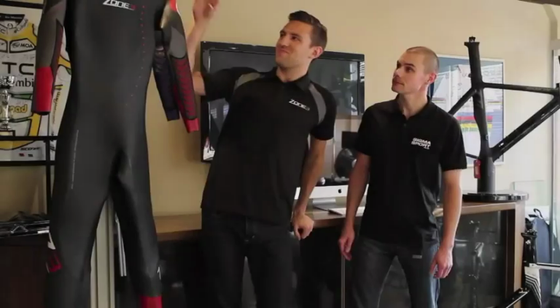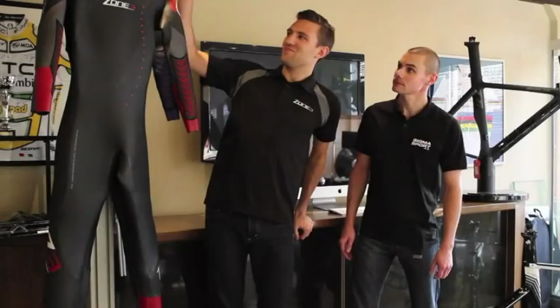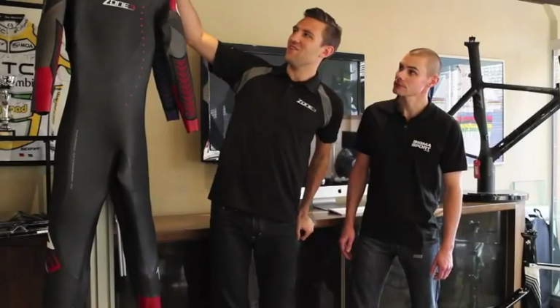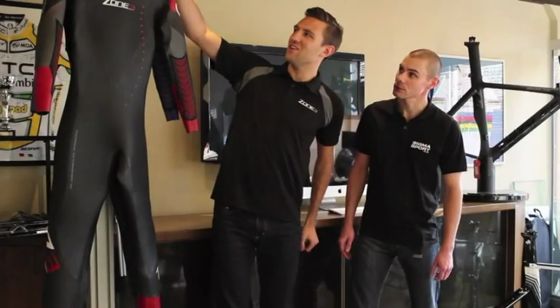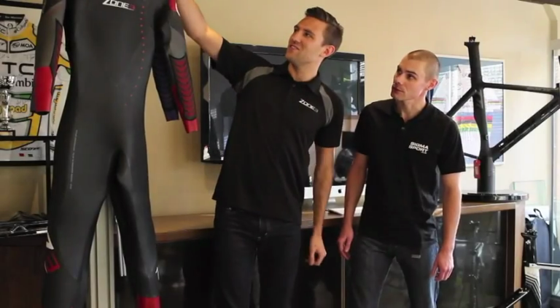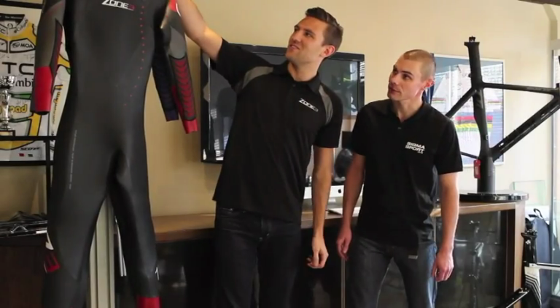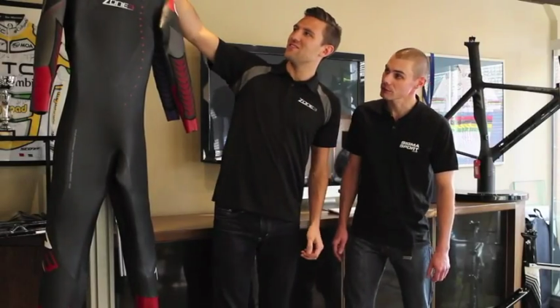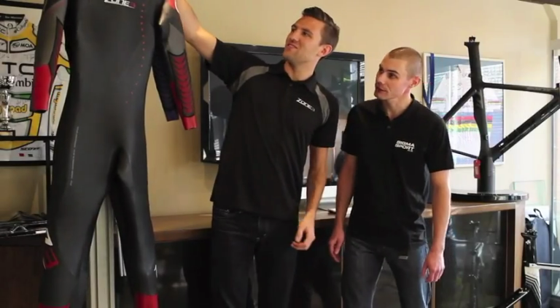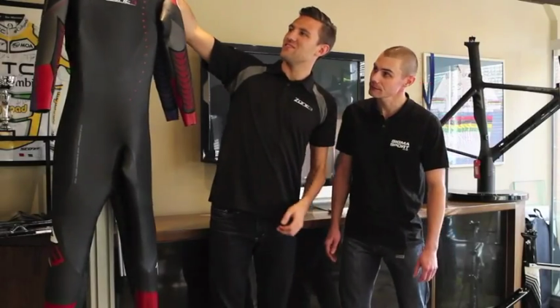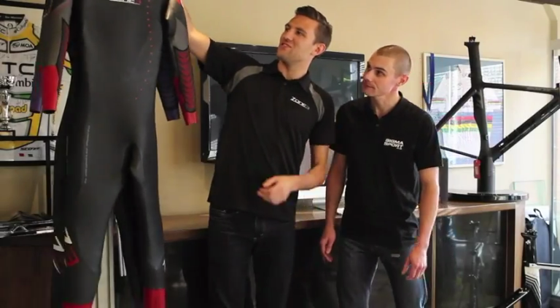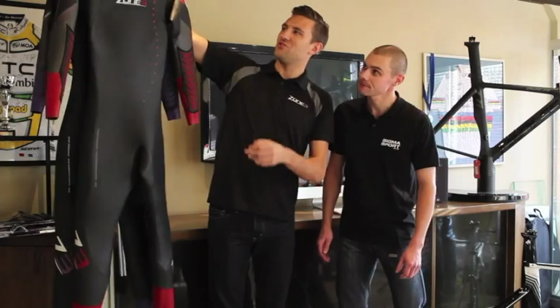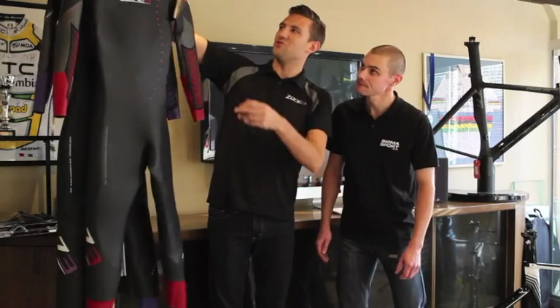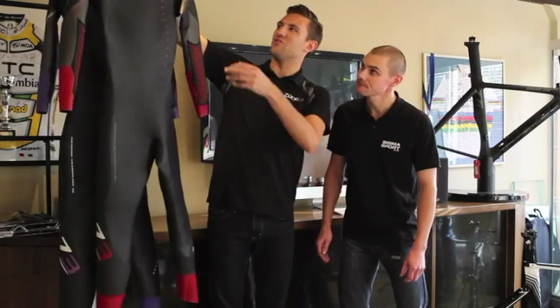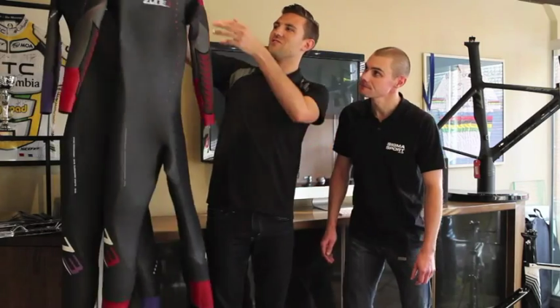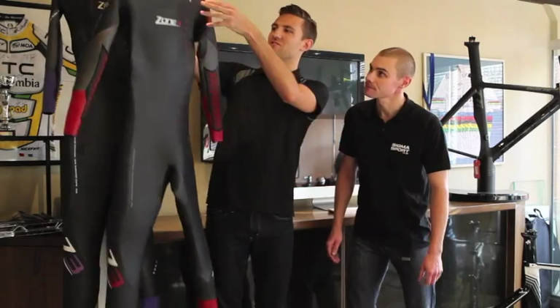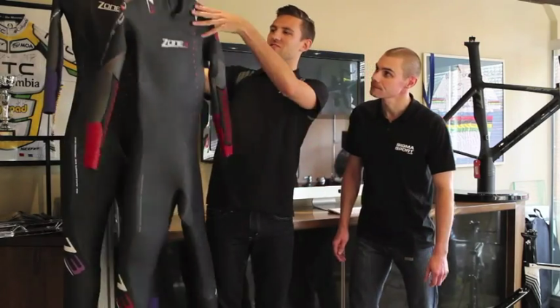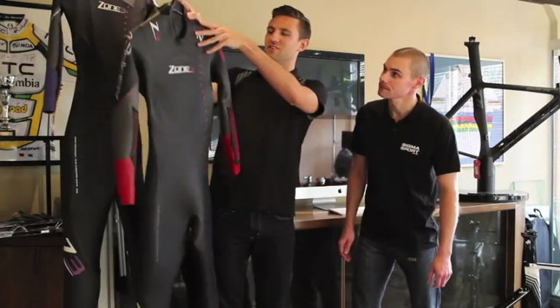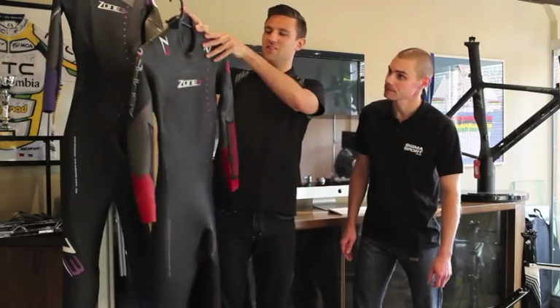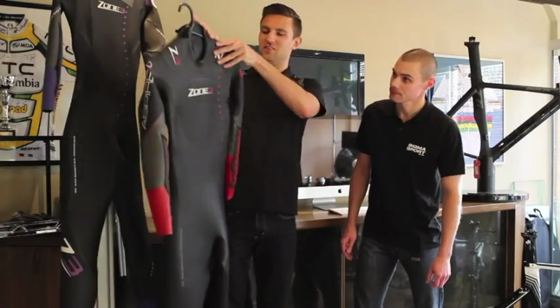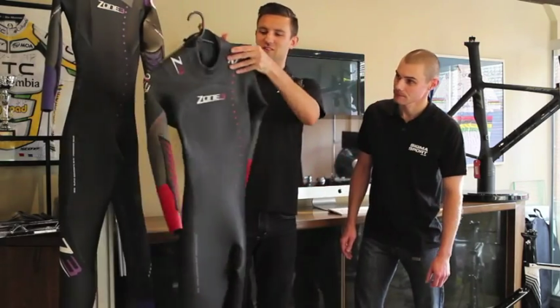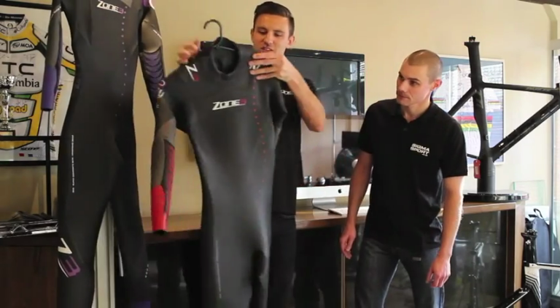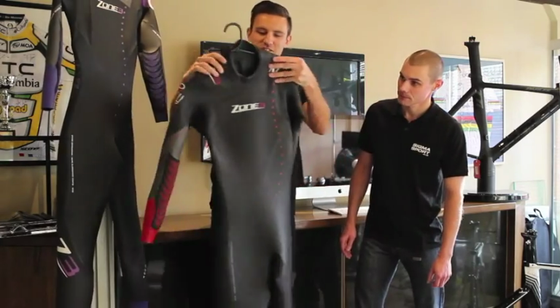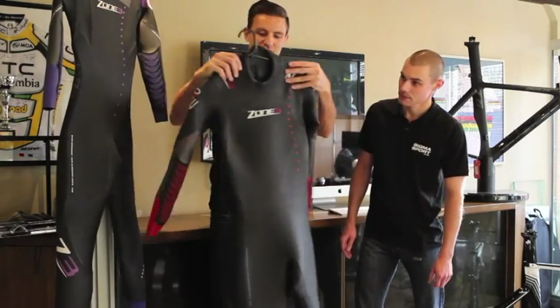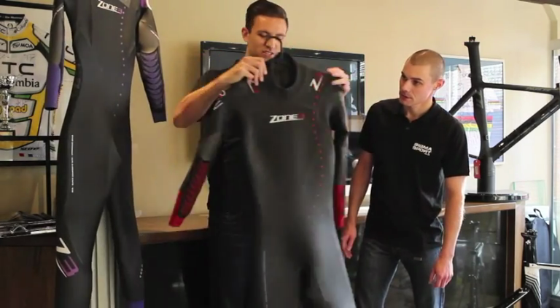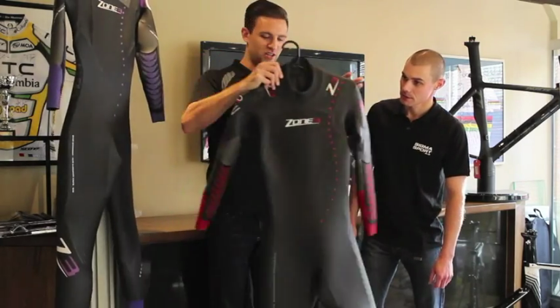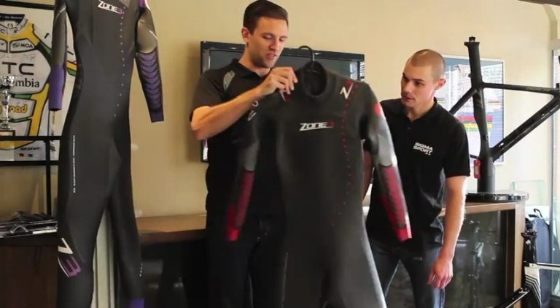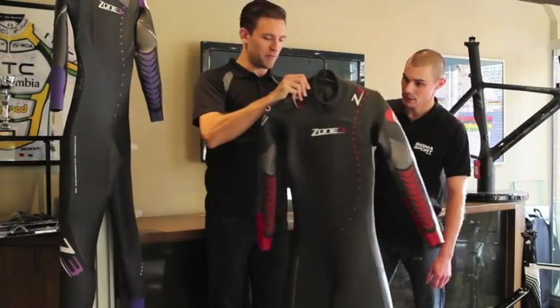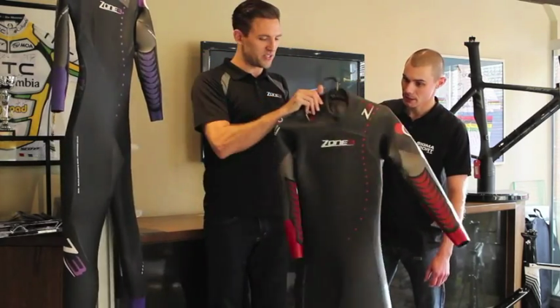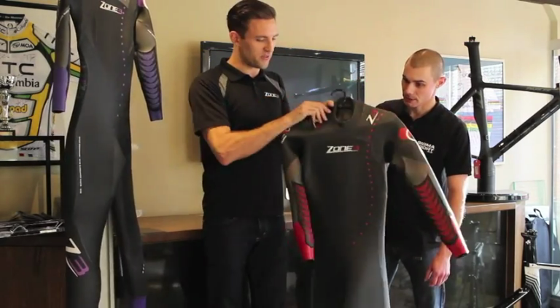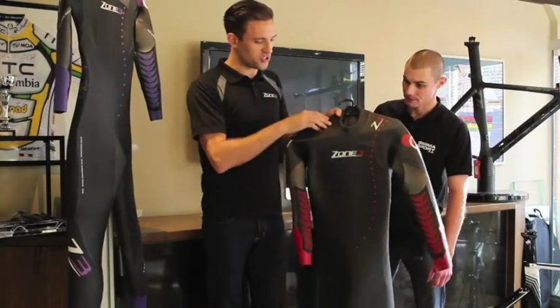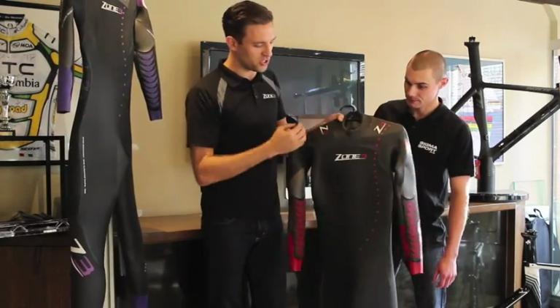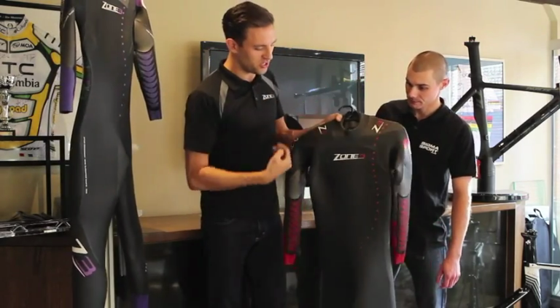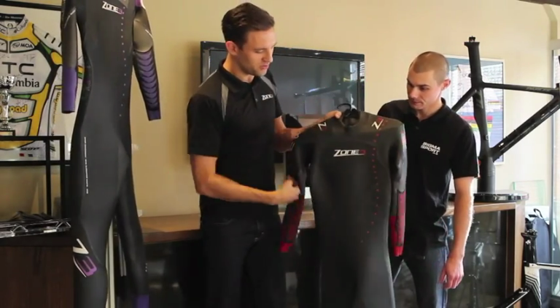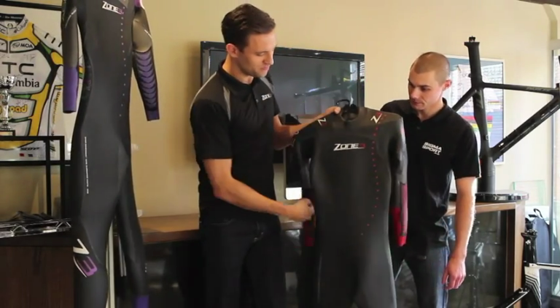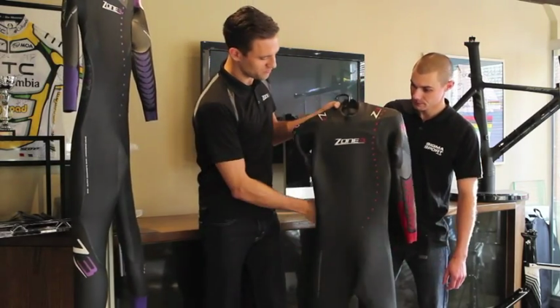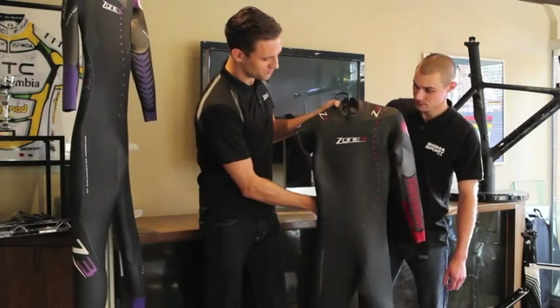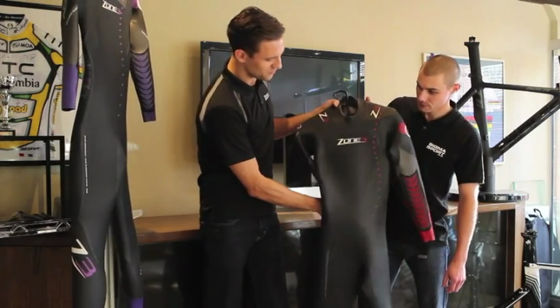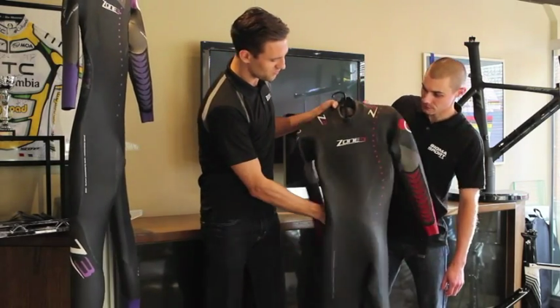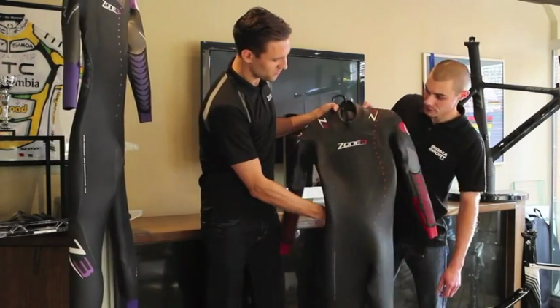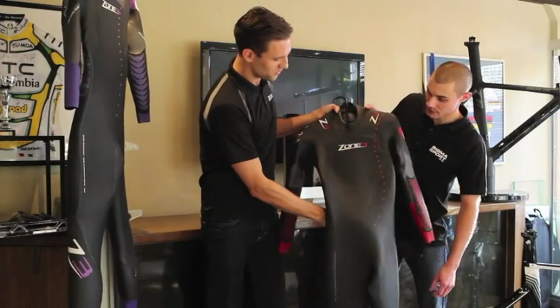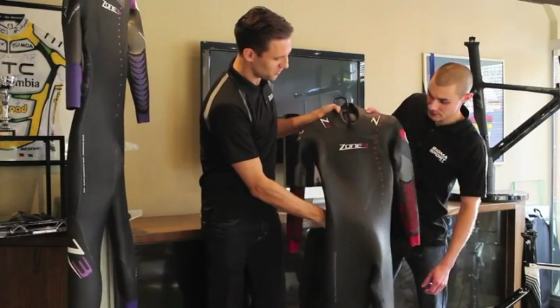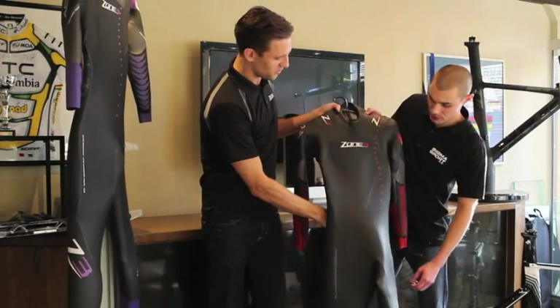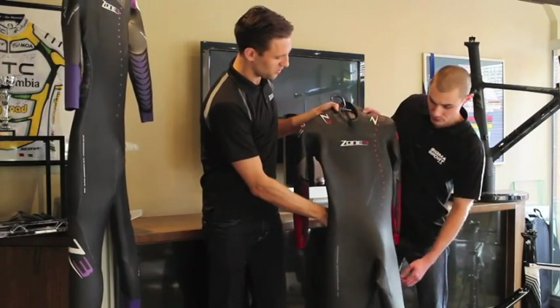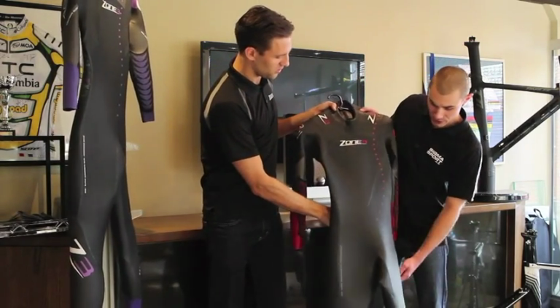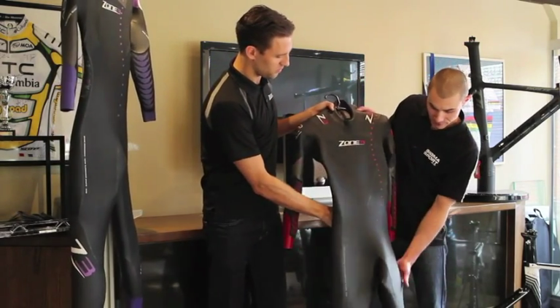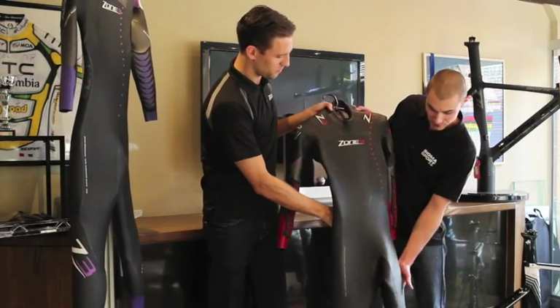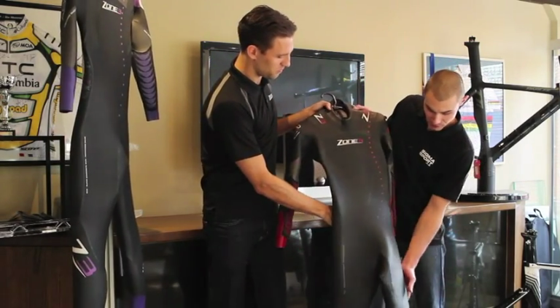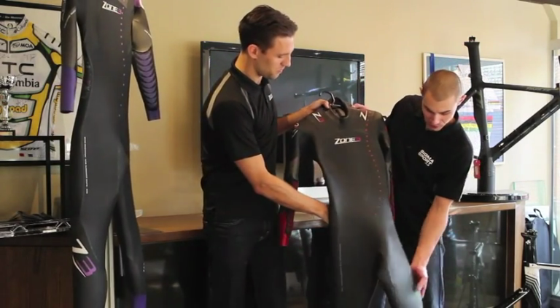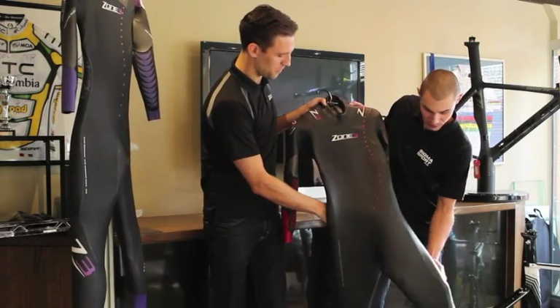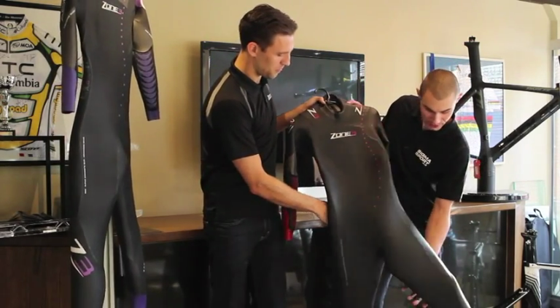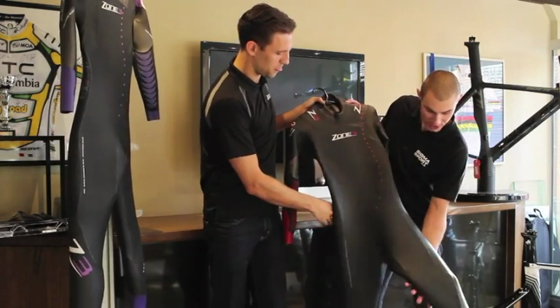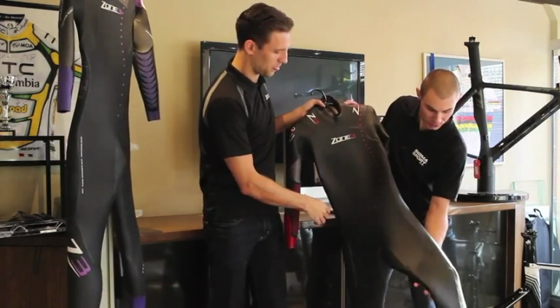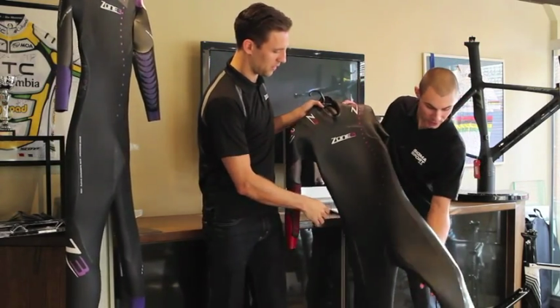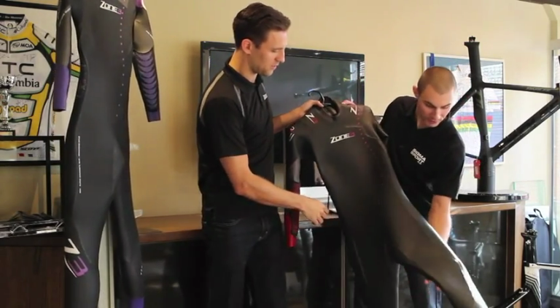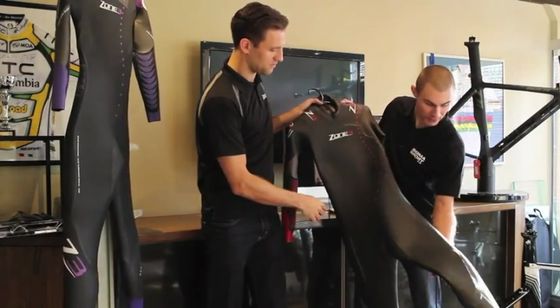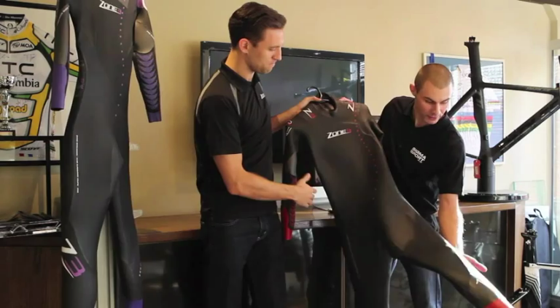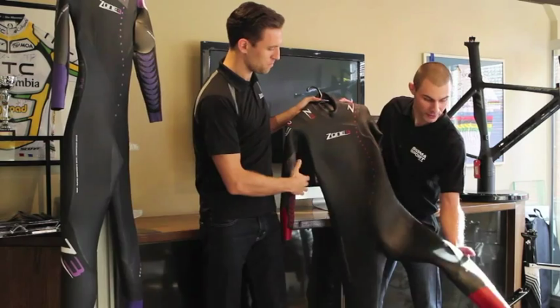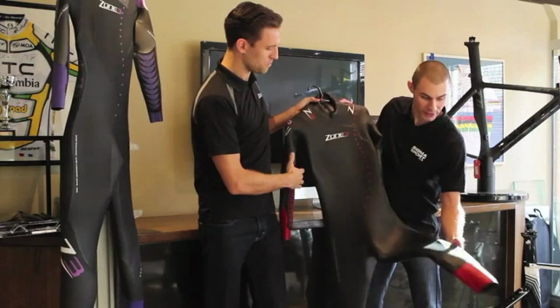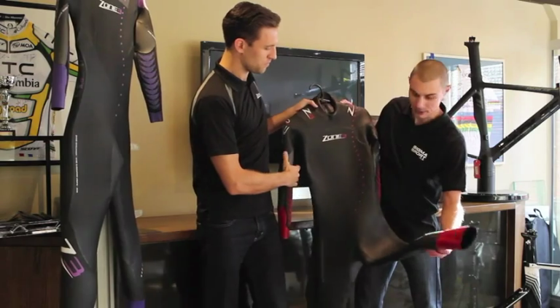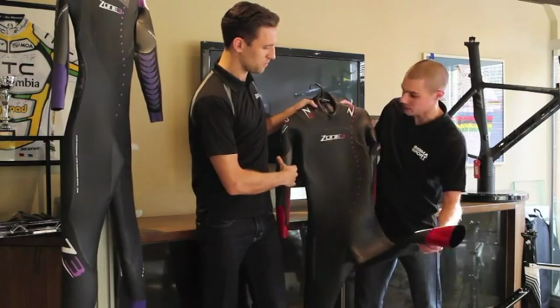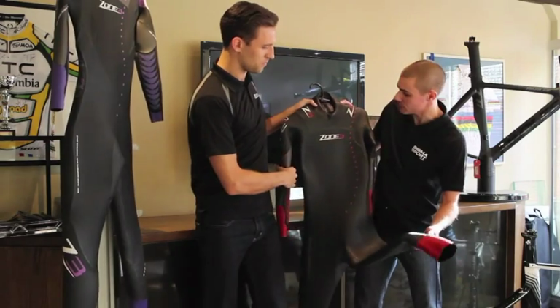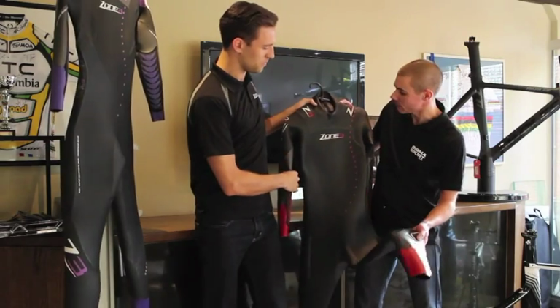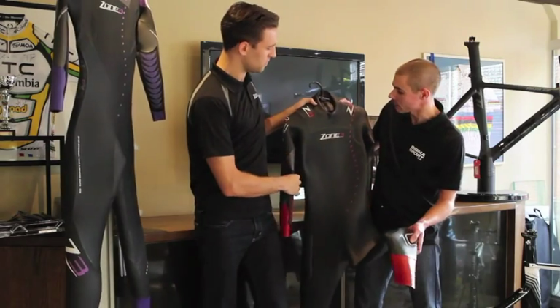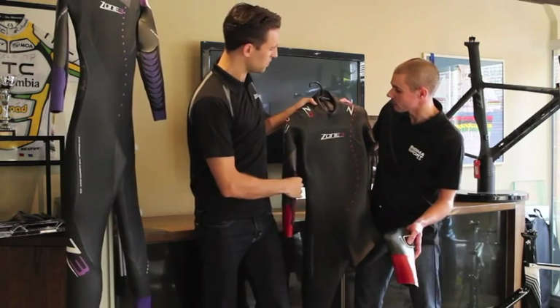Shall we have a look at it? Sure. This is the men's version here. So what's the difference between this one then and any other suit that you've got?